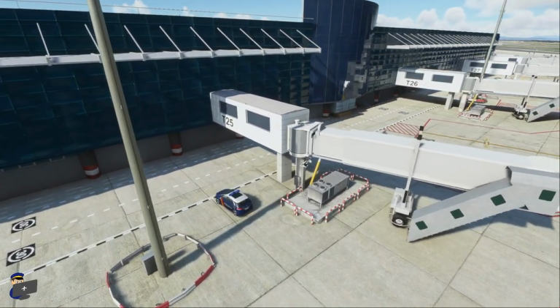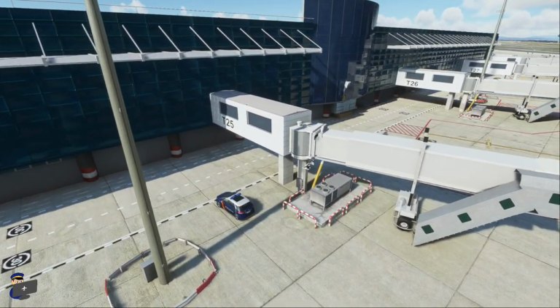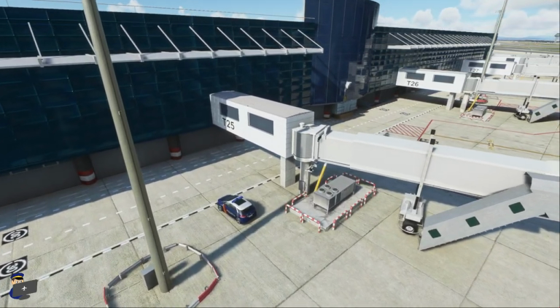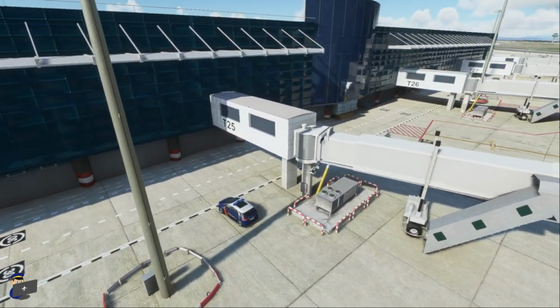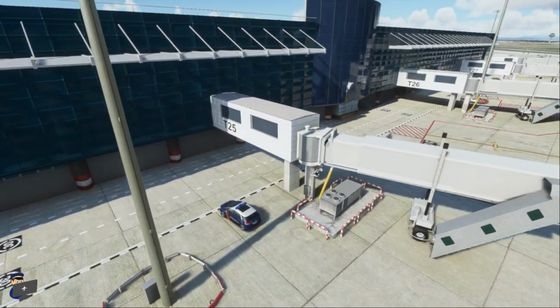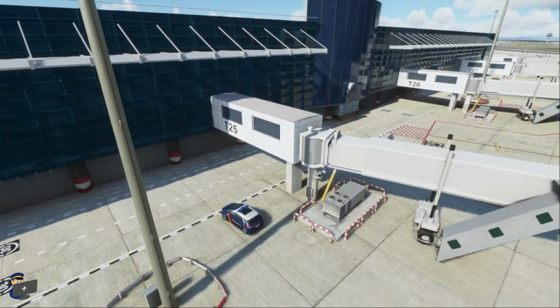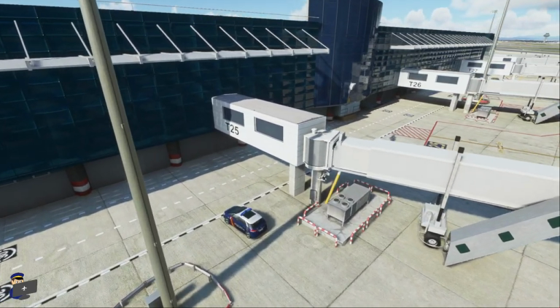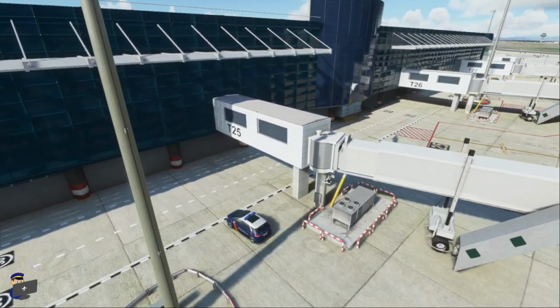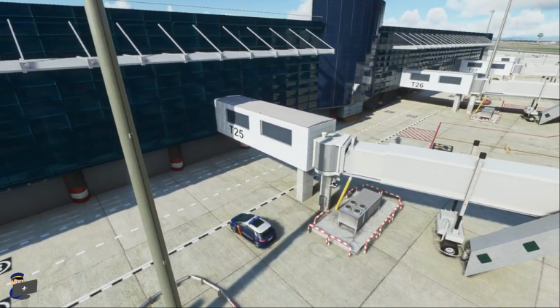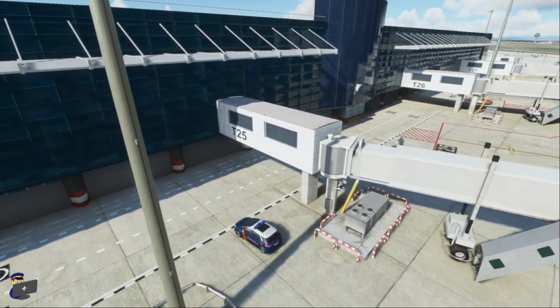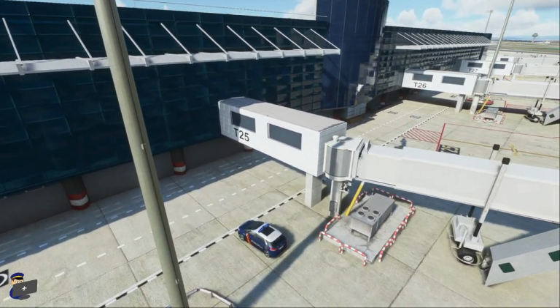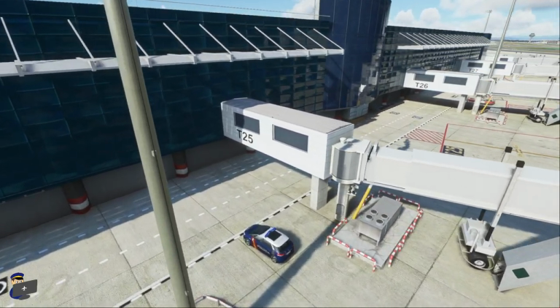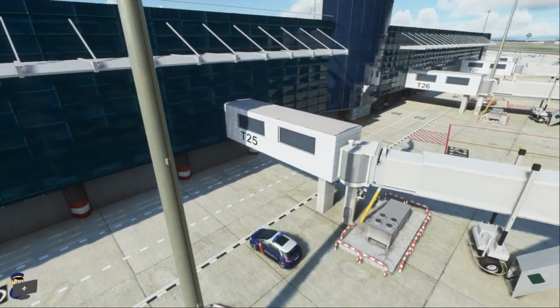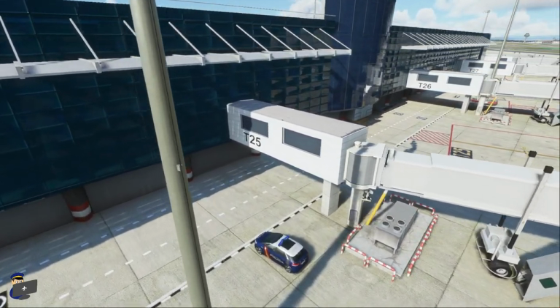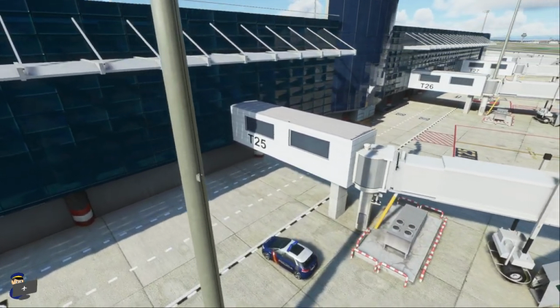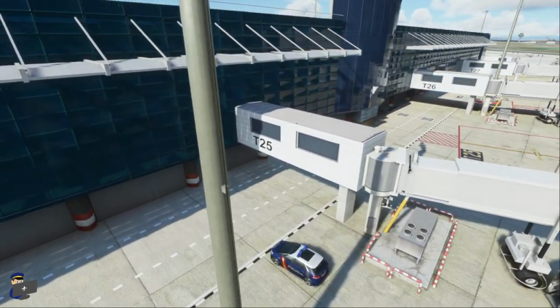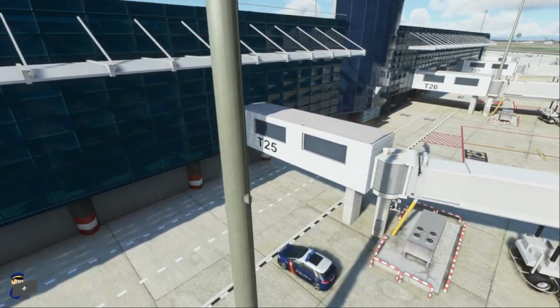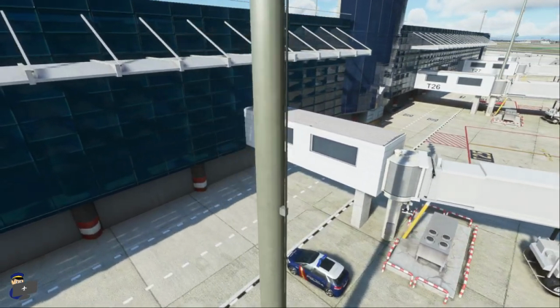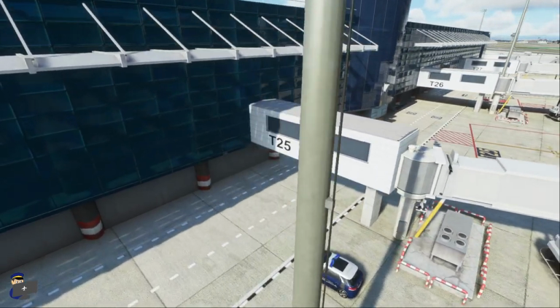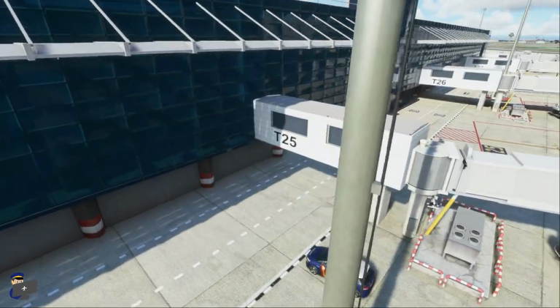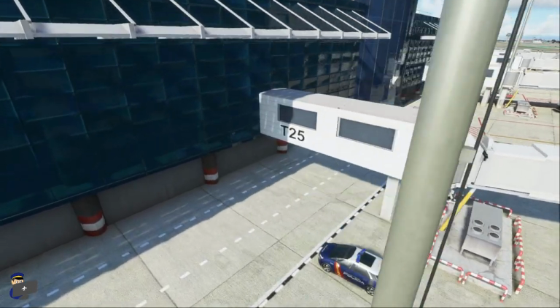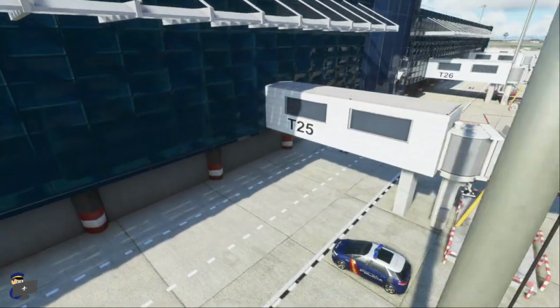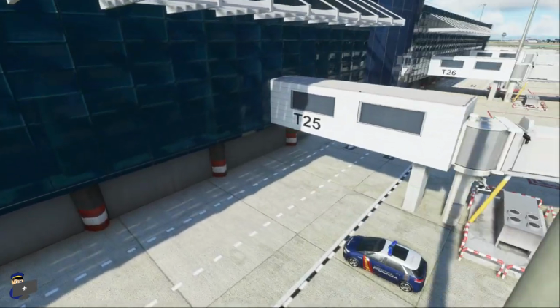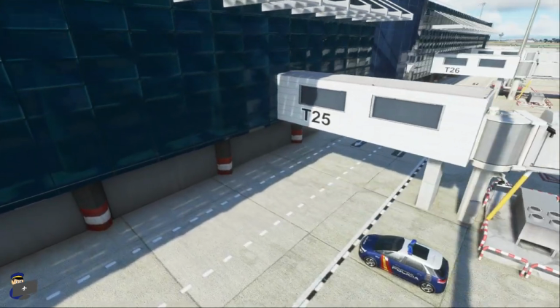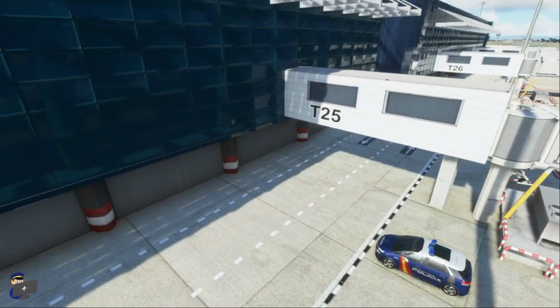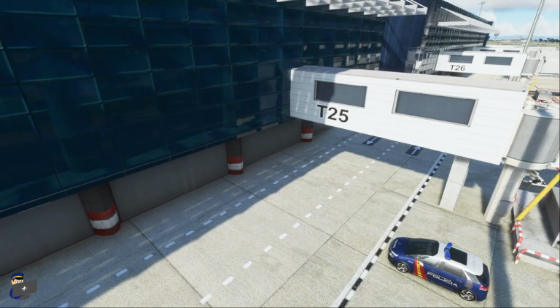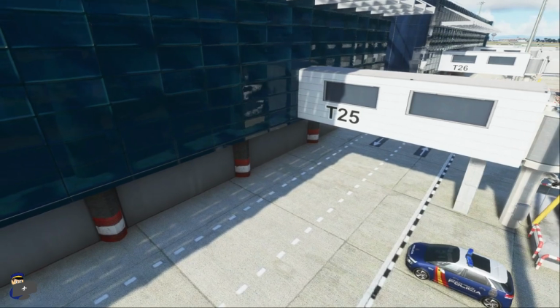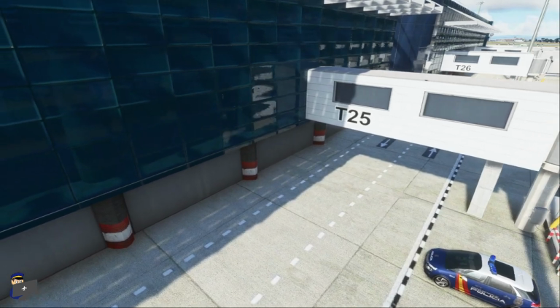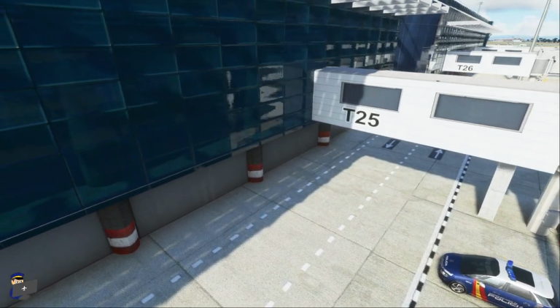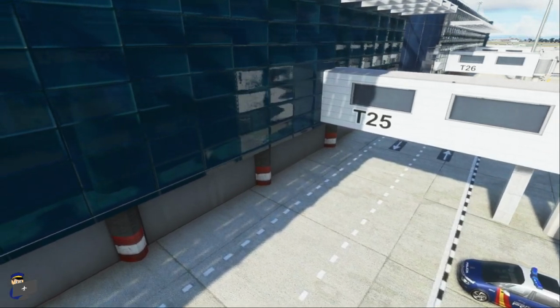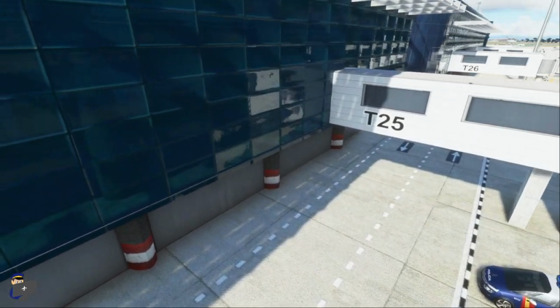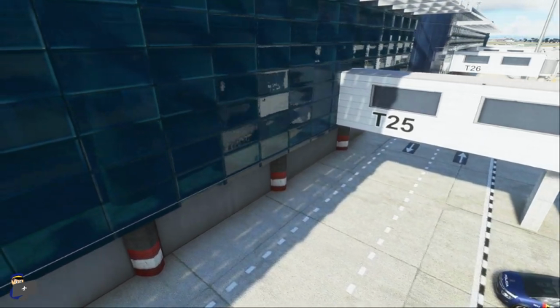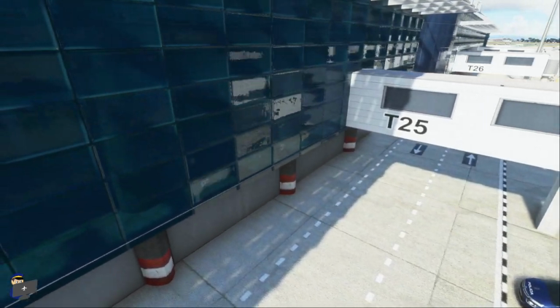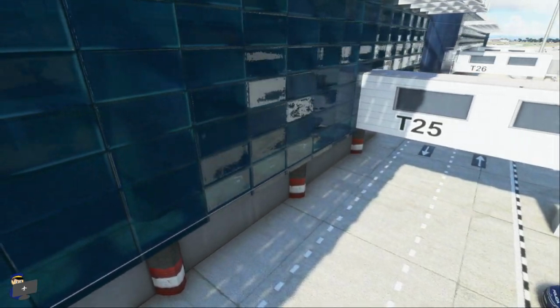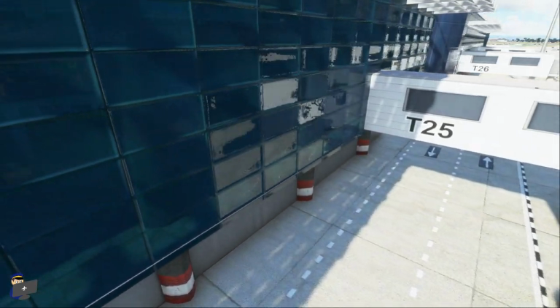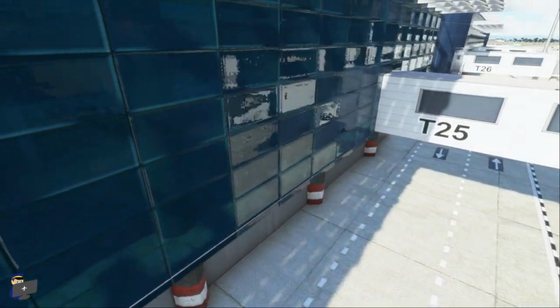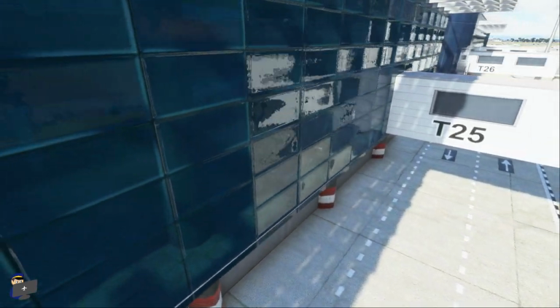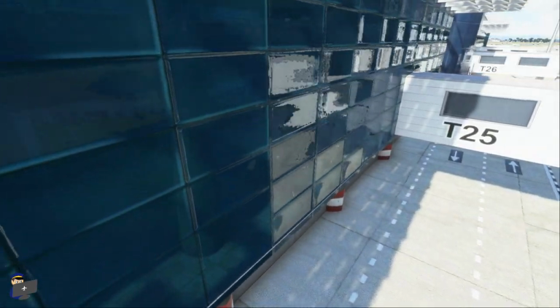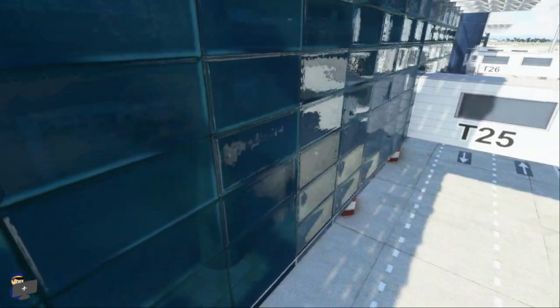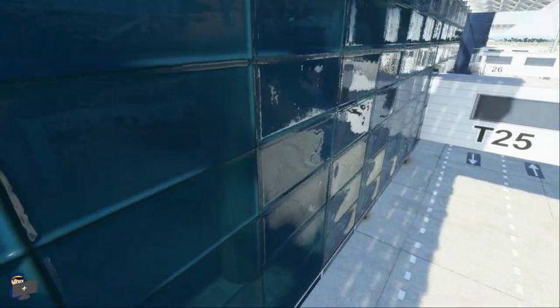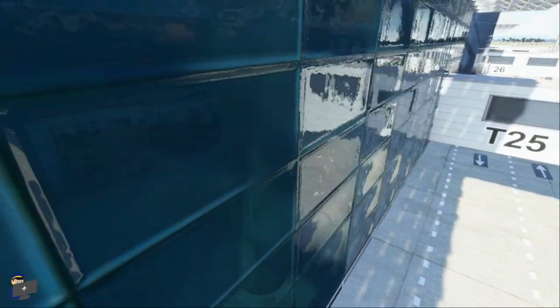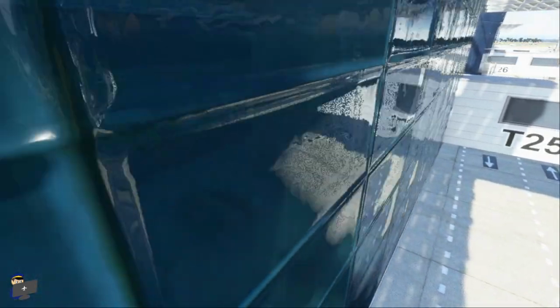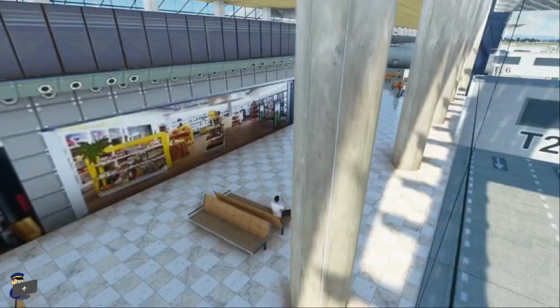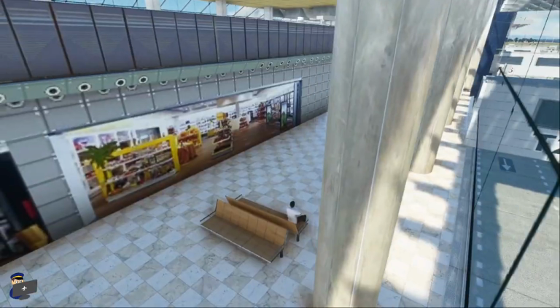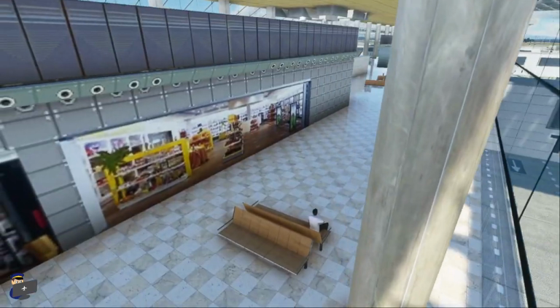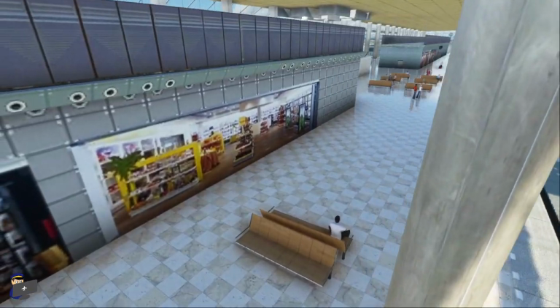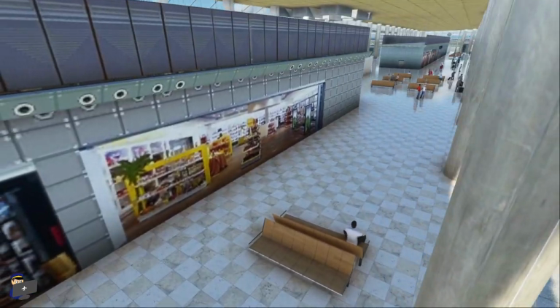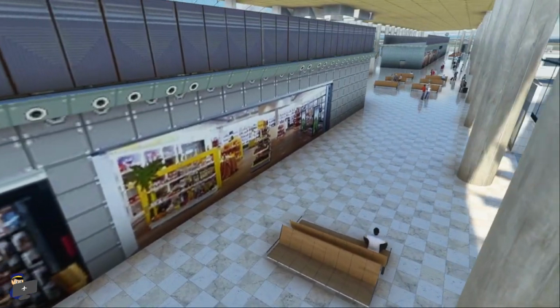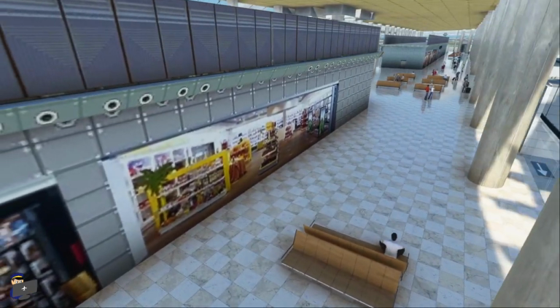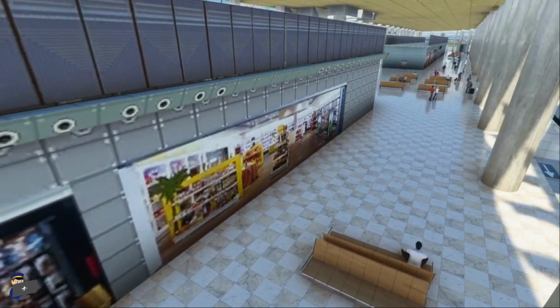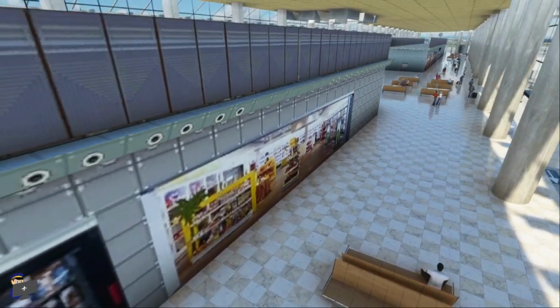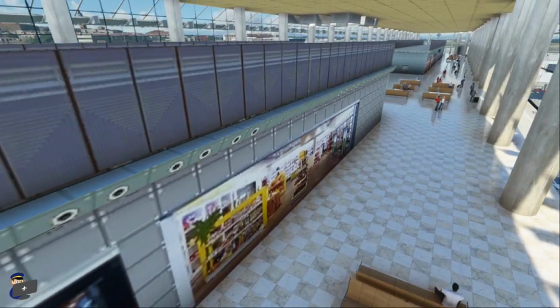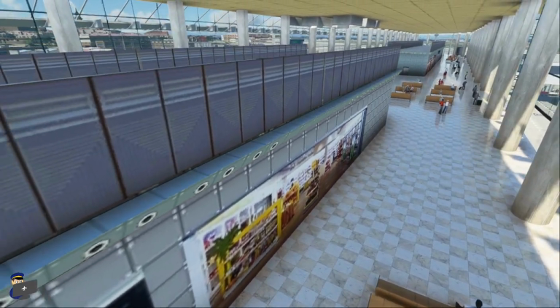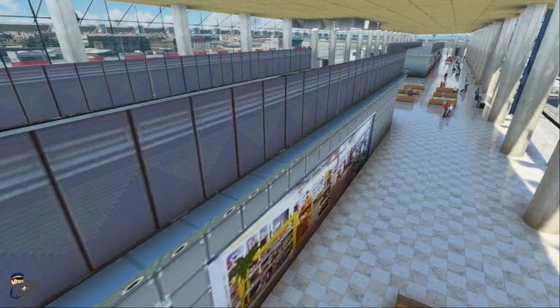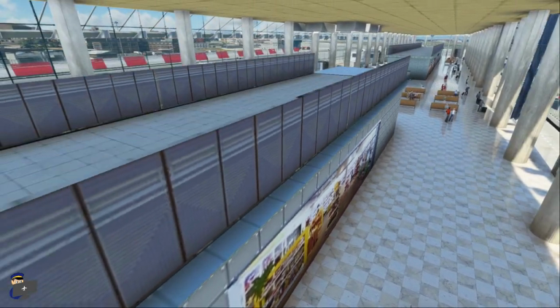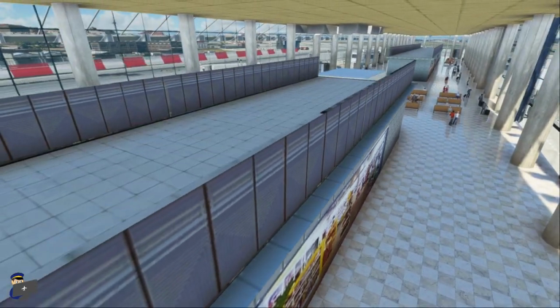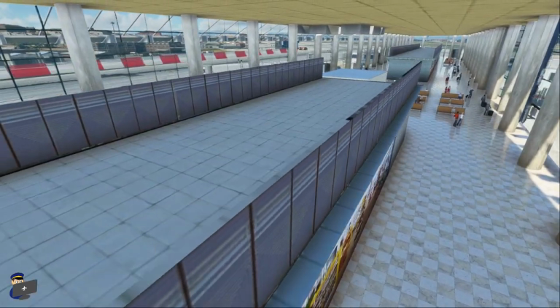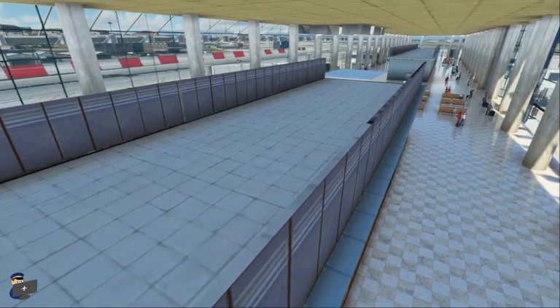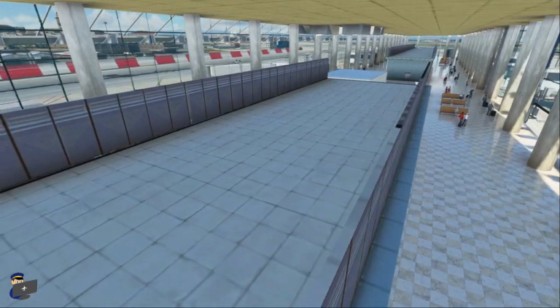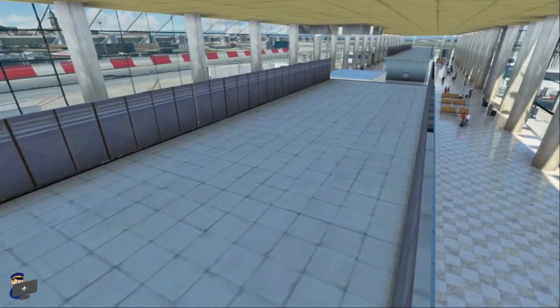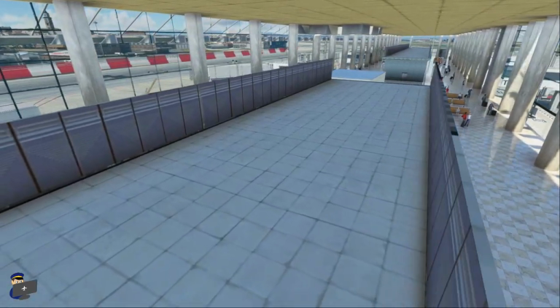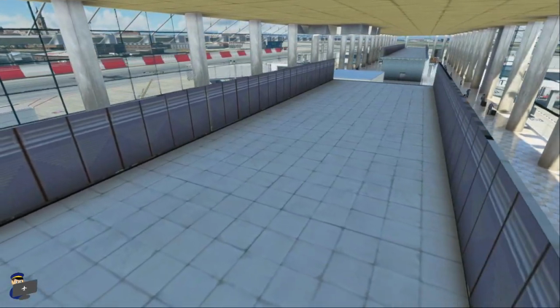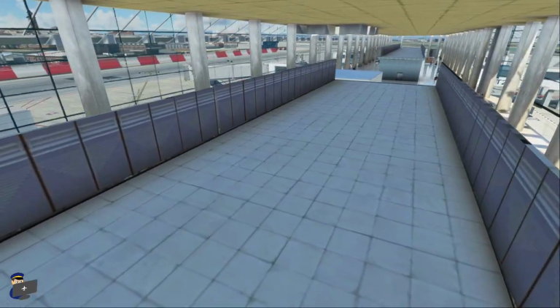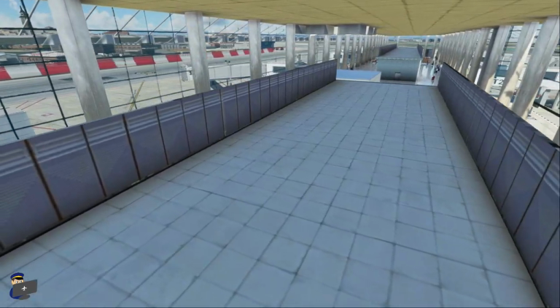This is terminal 3, and once again we have some fantastic transparent glass and some really nice reflective tile work as well. As we move inside, you'll notice that there's a little bit more detail on this terminal interior, and it looks very, very nice indeed.